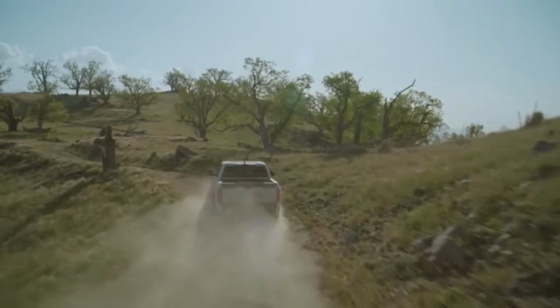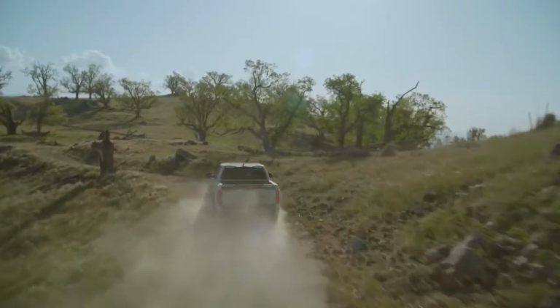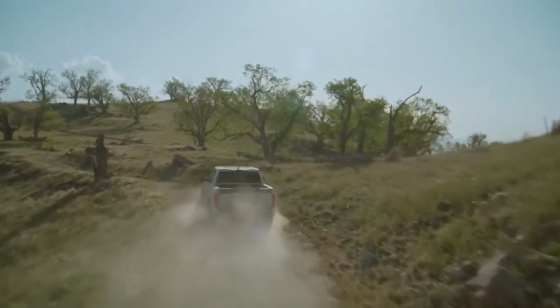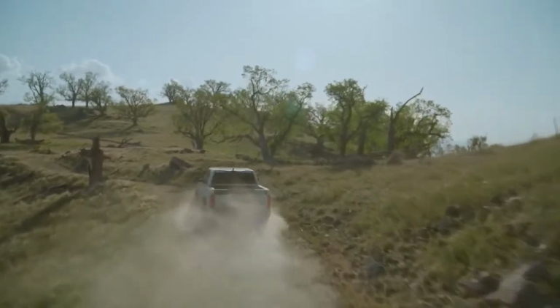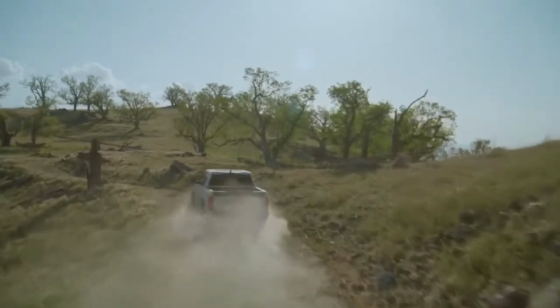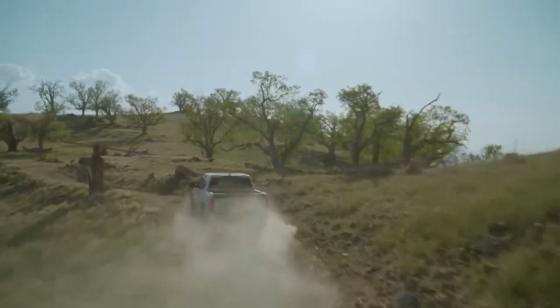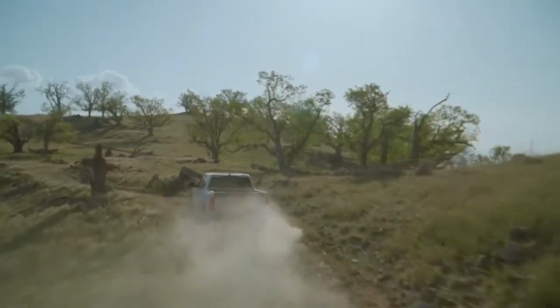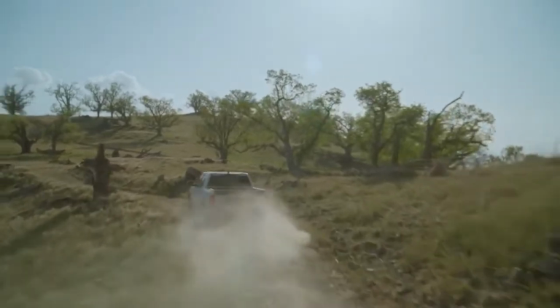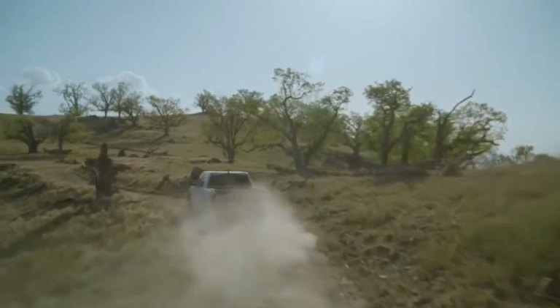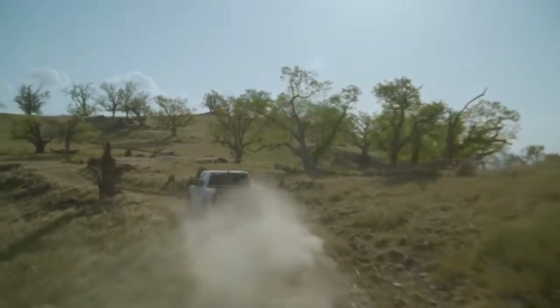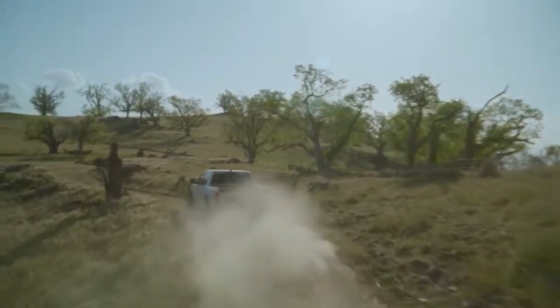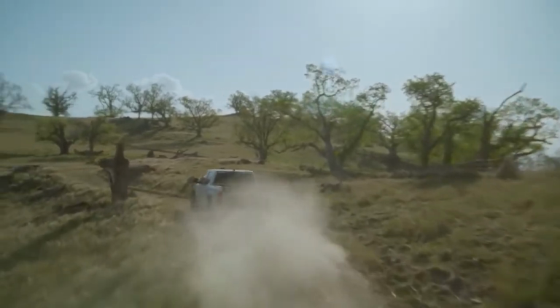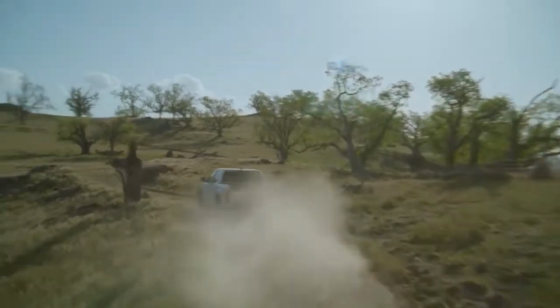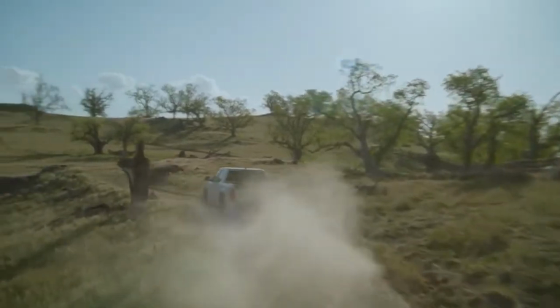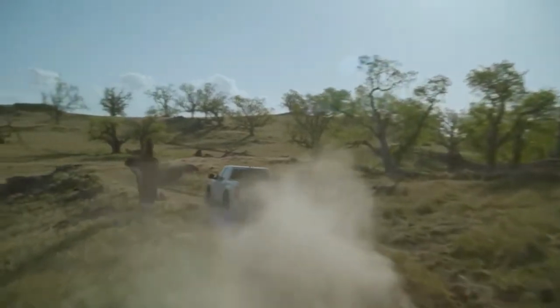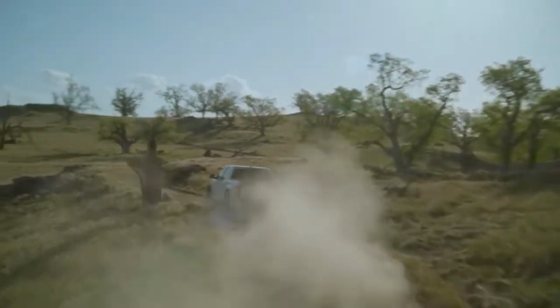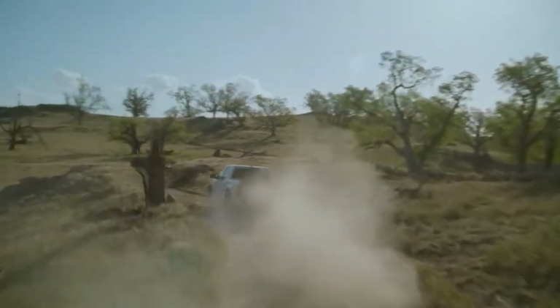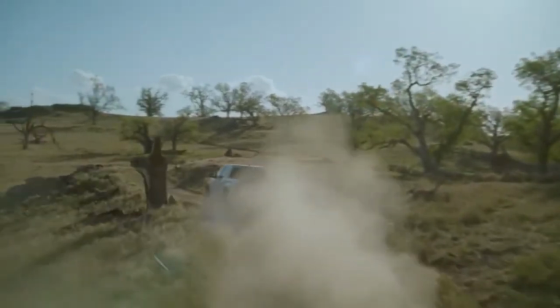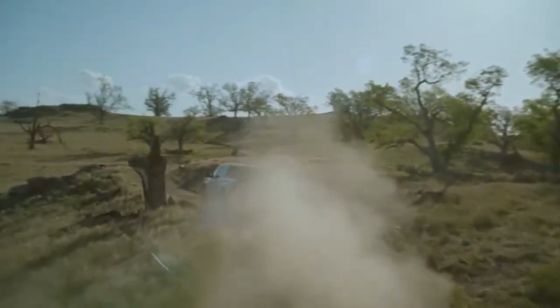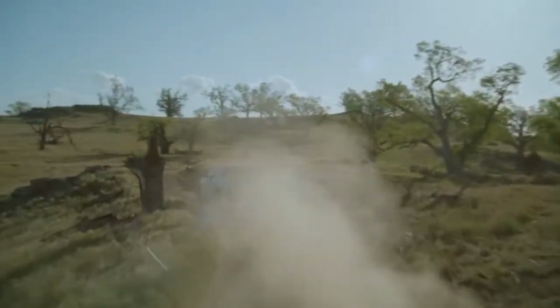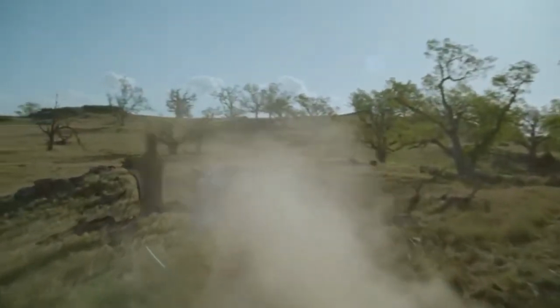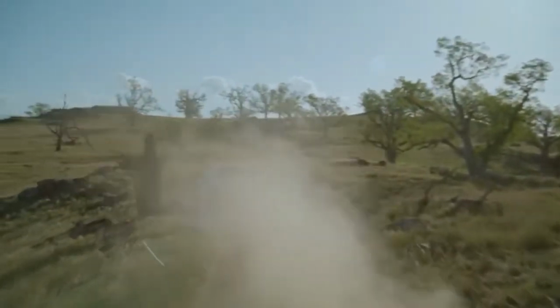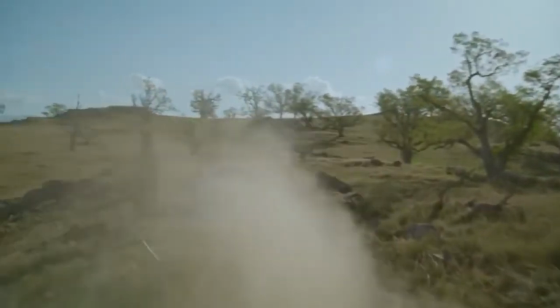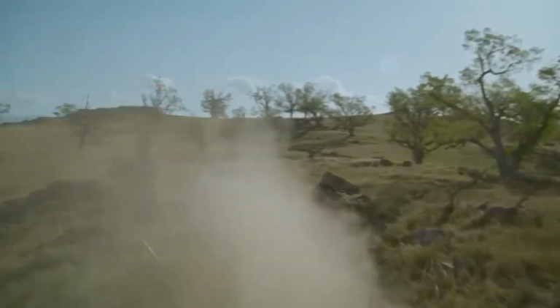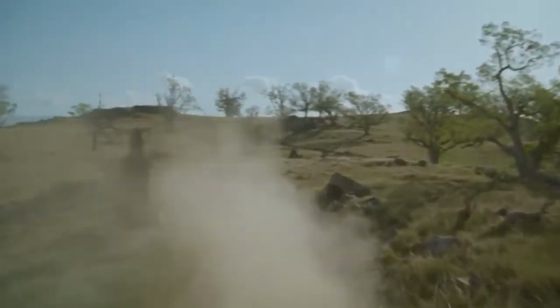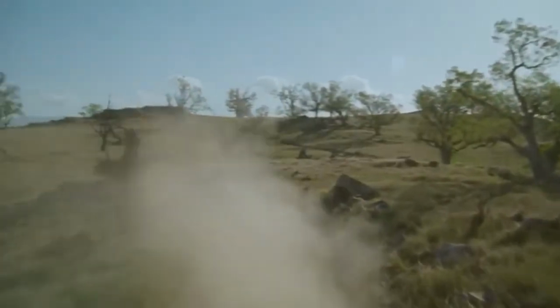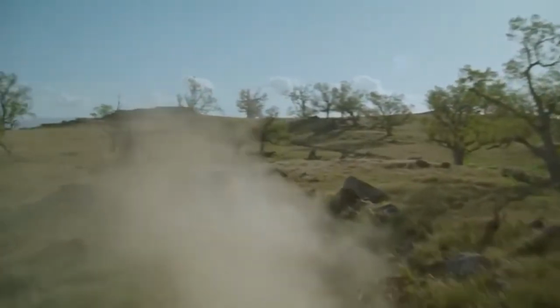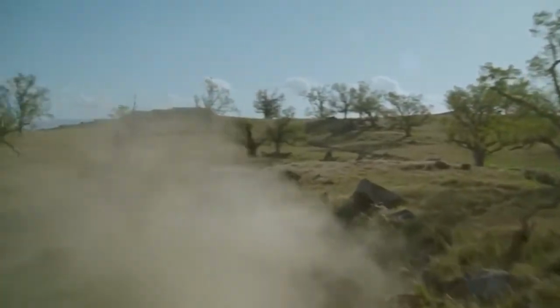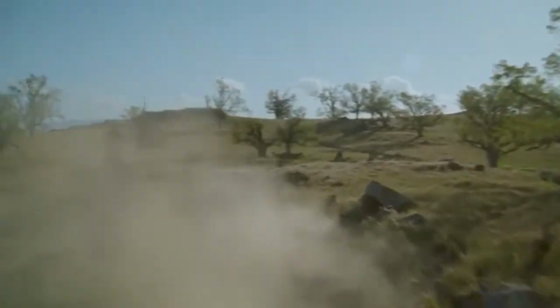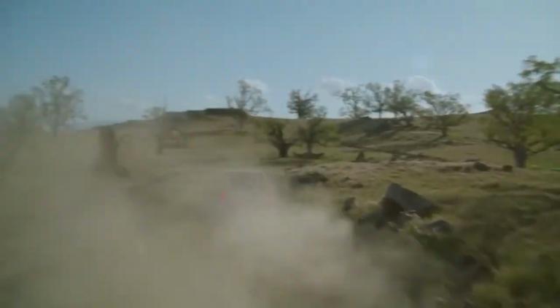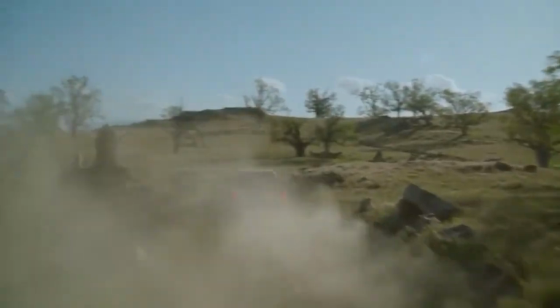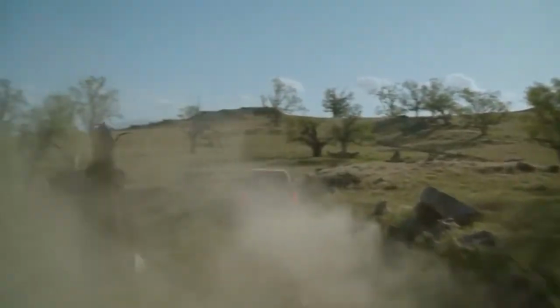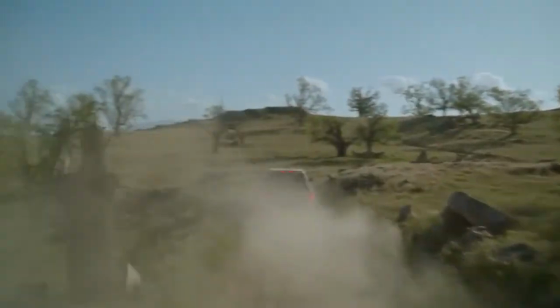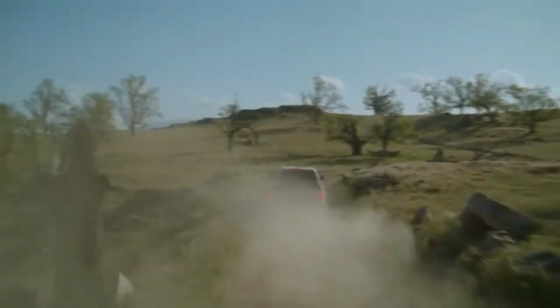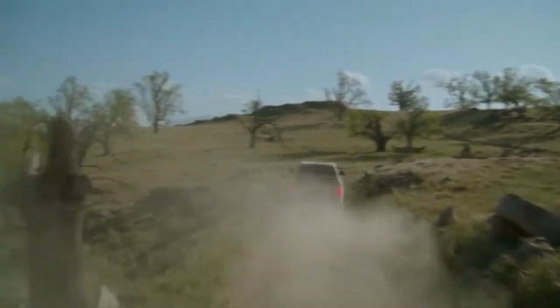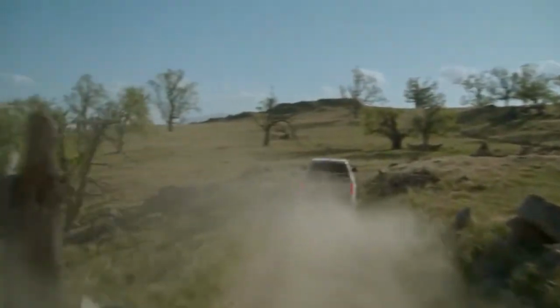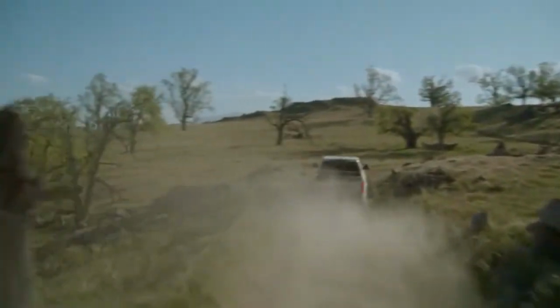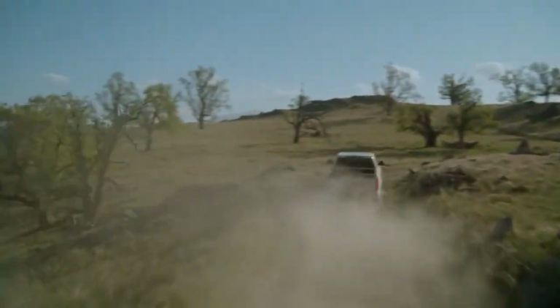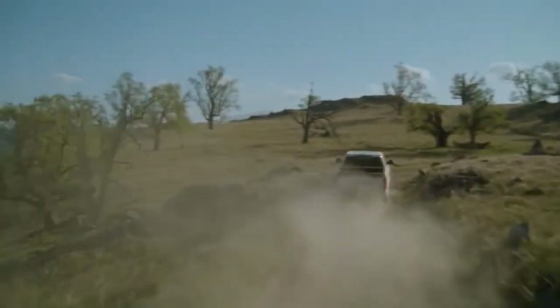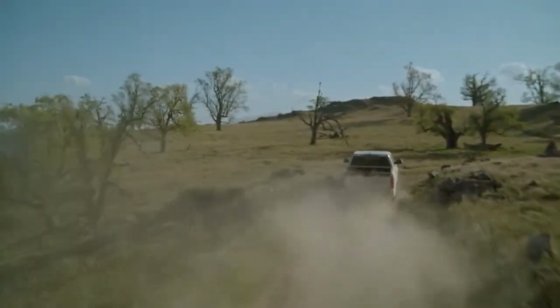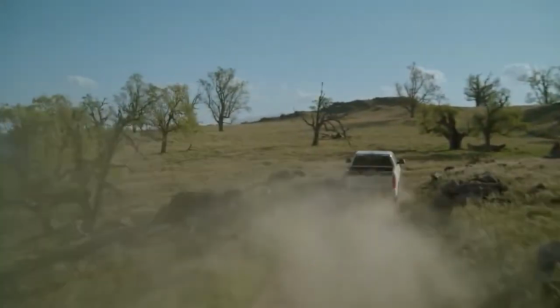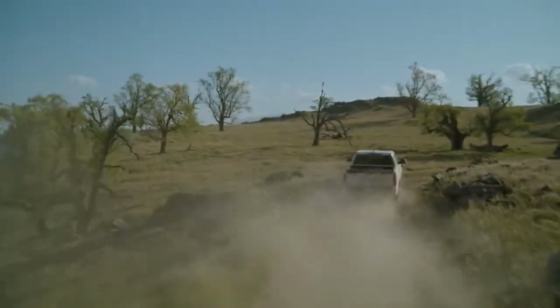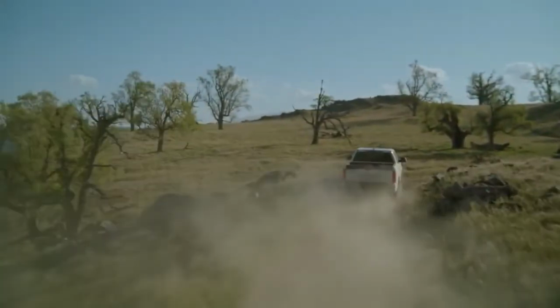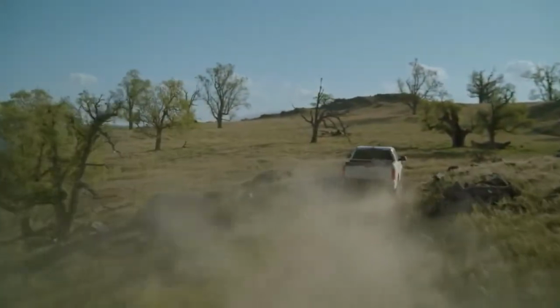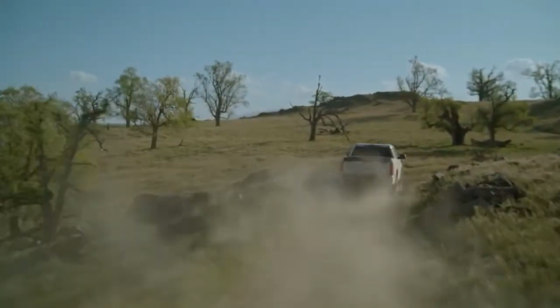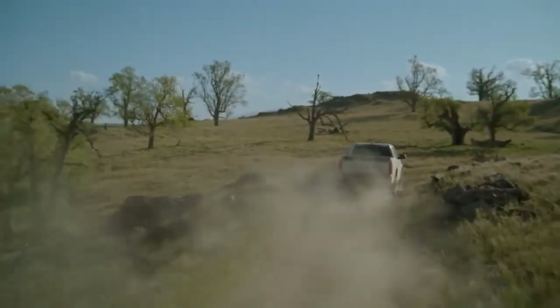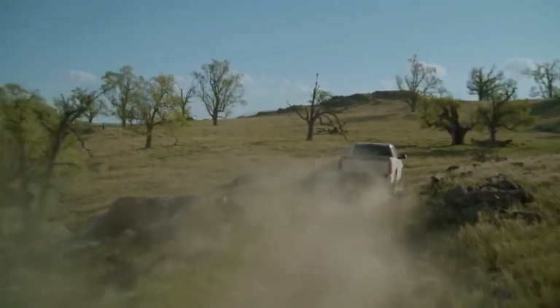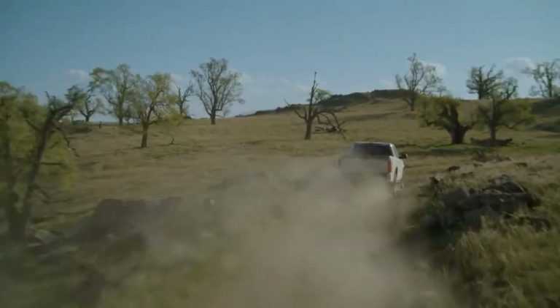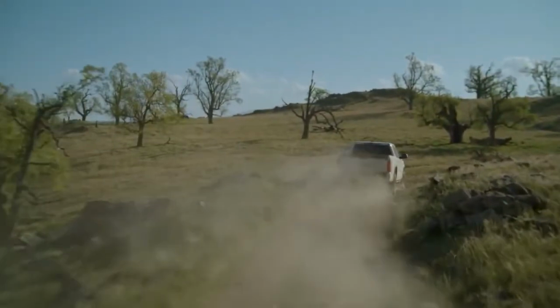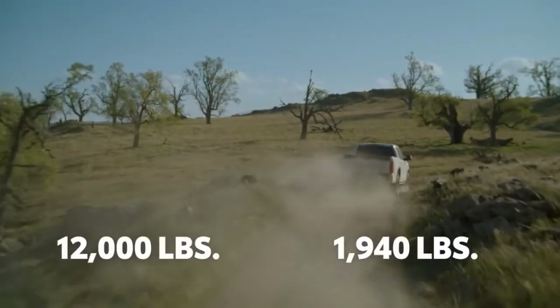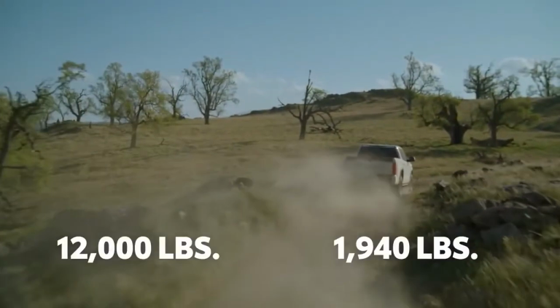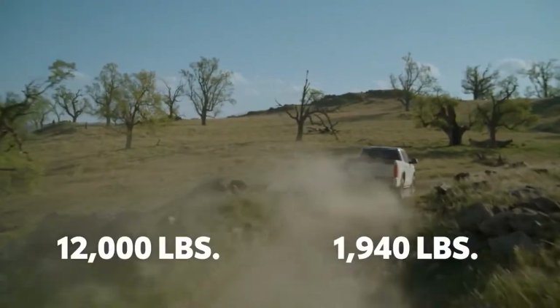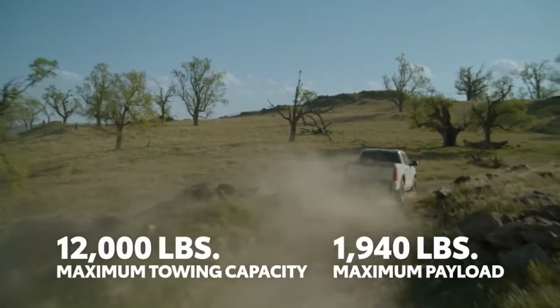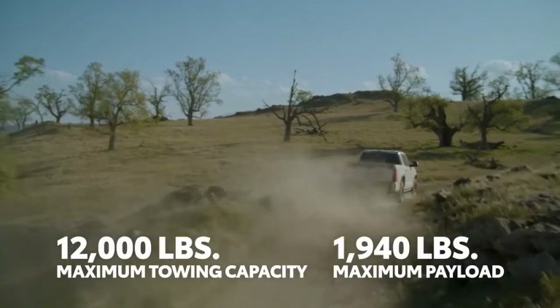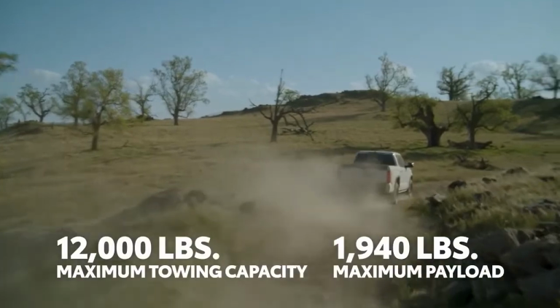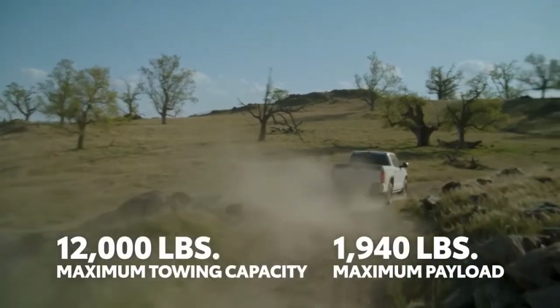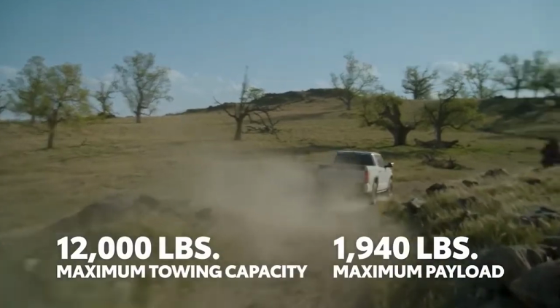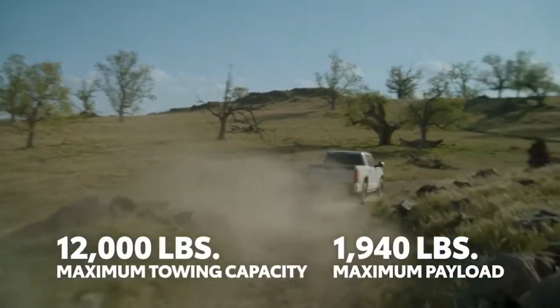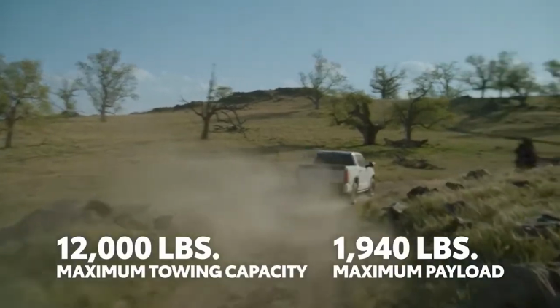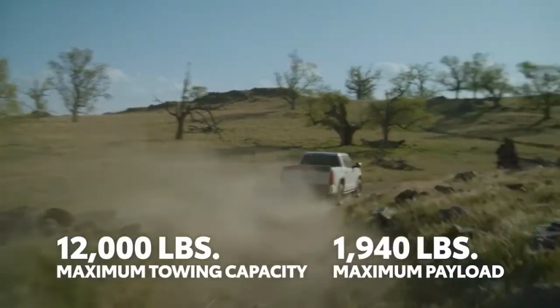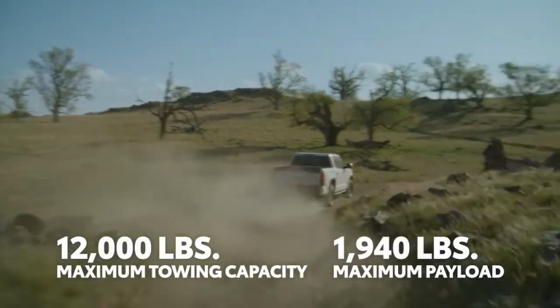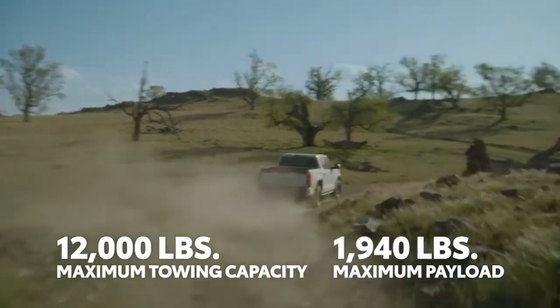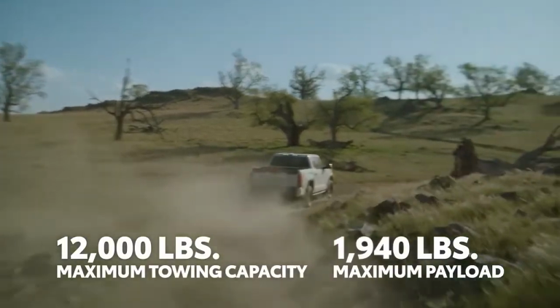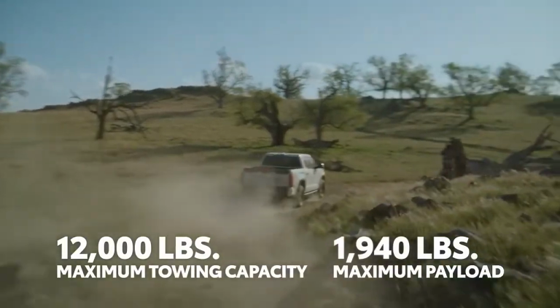All told, these new powertrains help Tundra achieve an incredible maximum tow rating of 12,000 pounds.